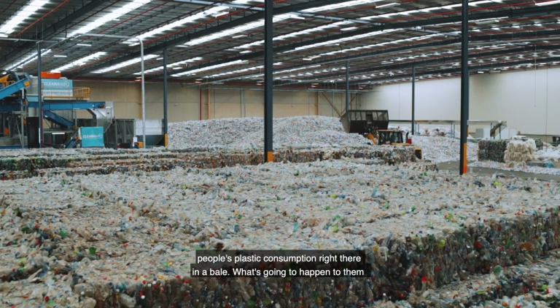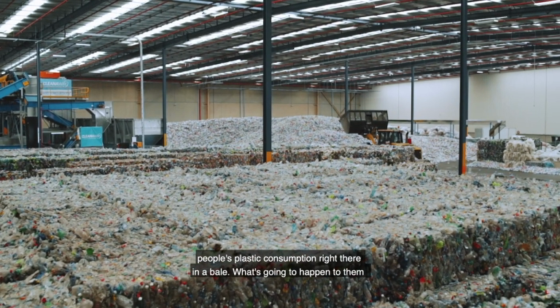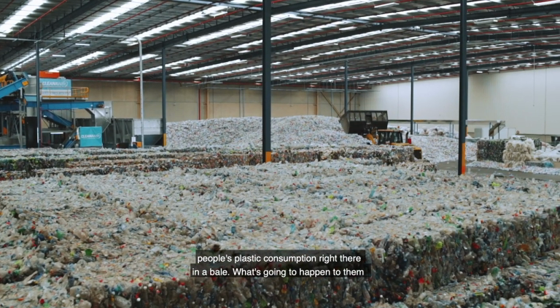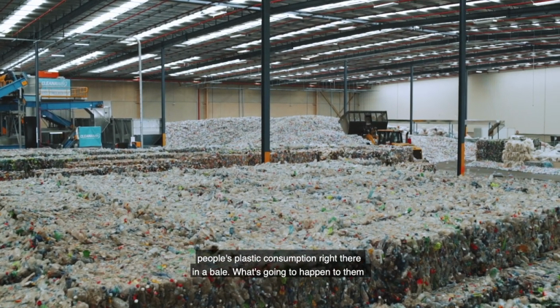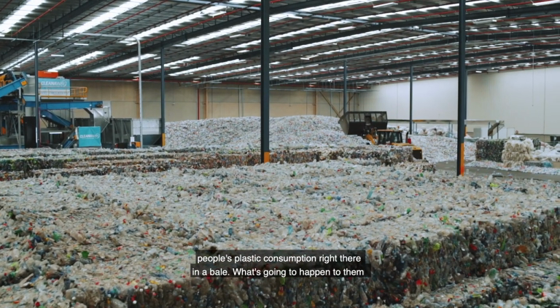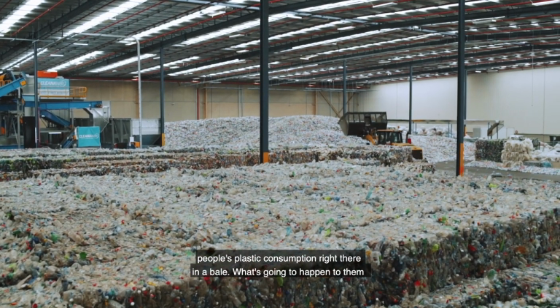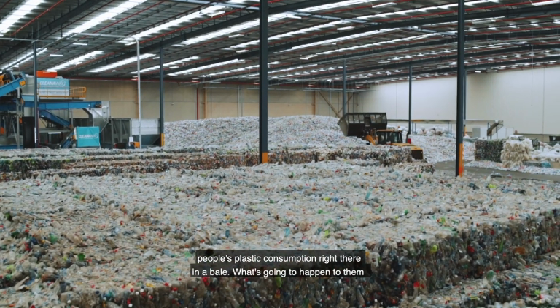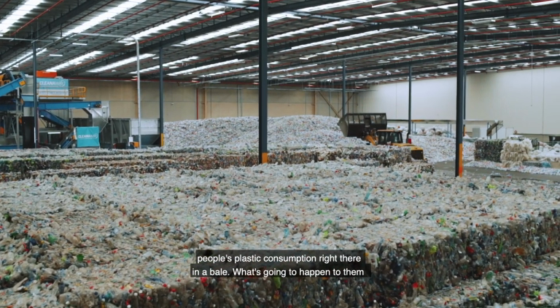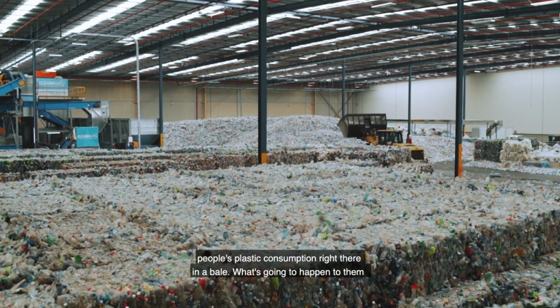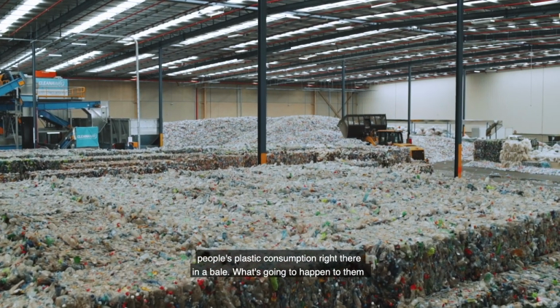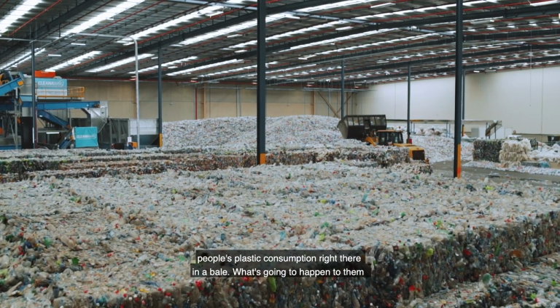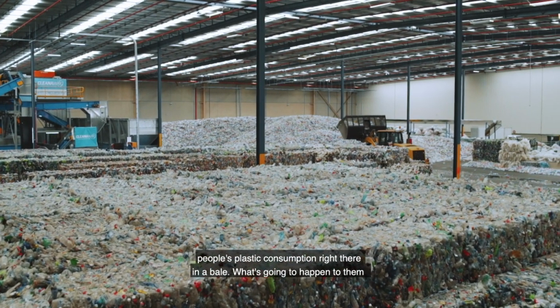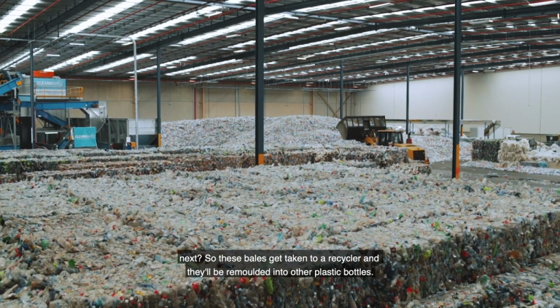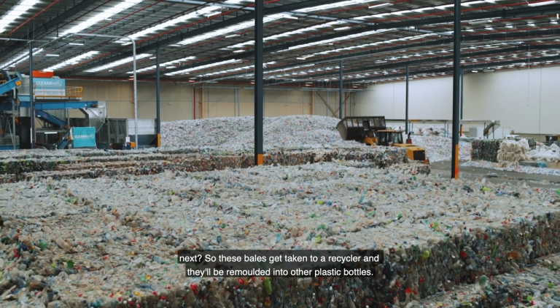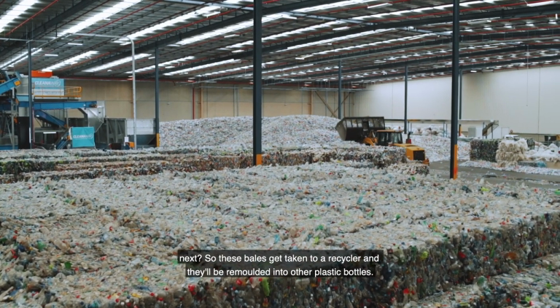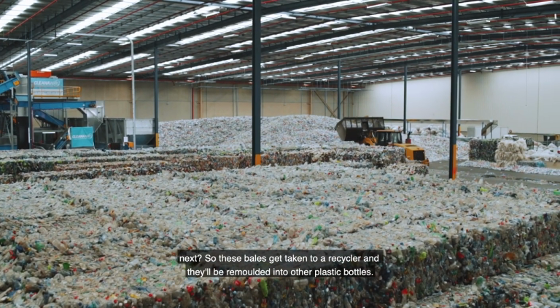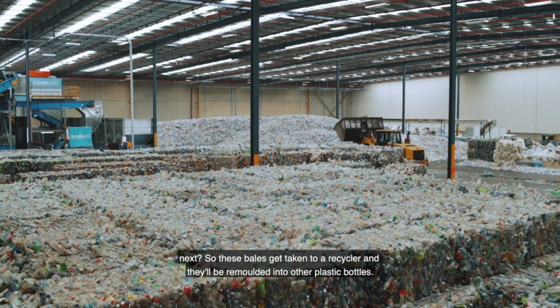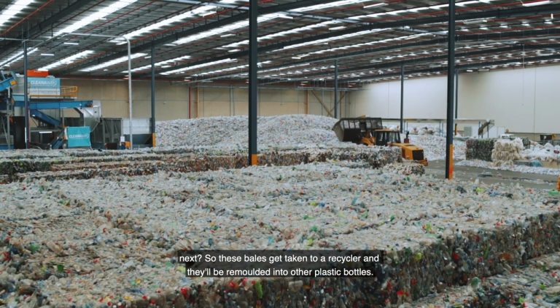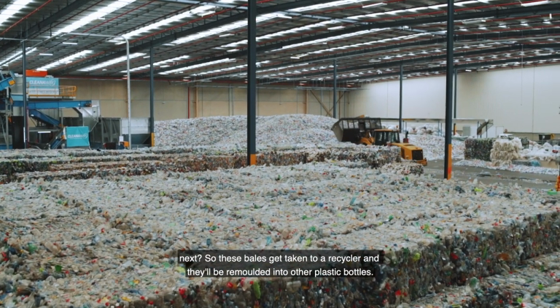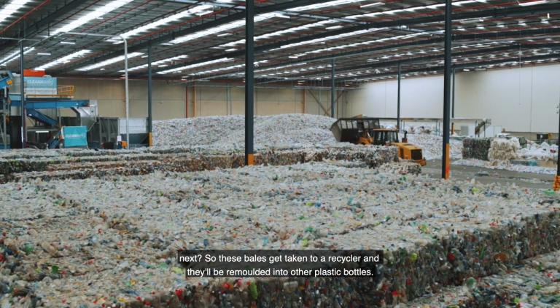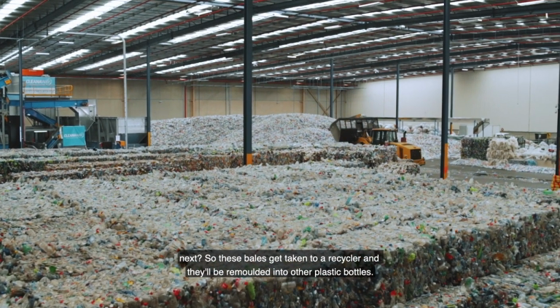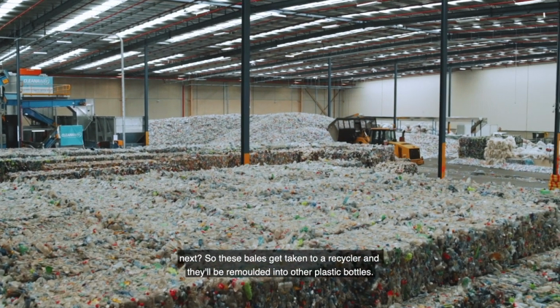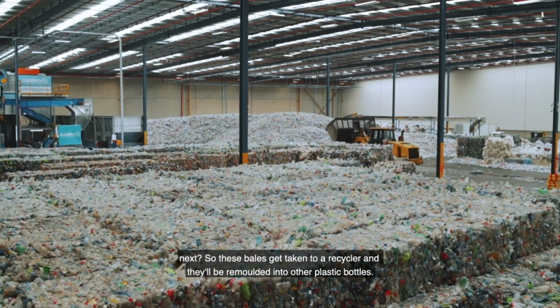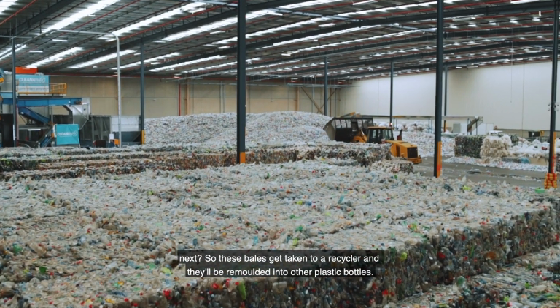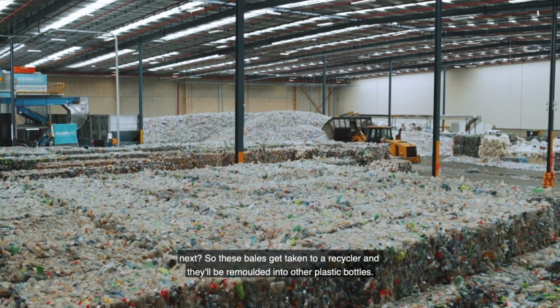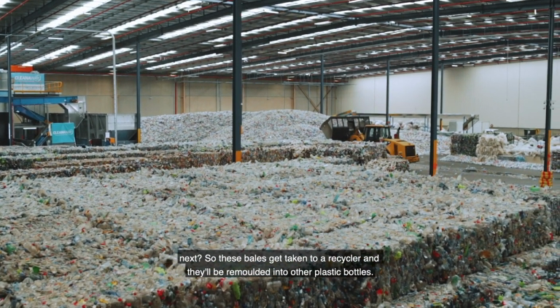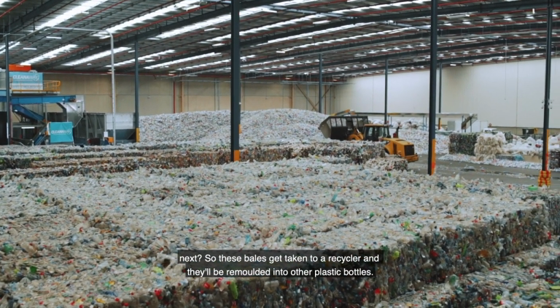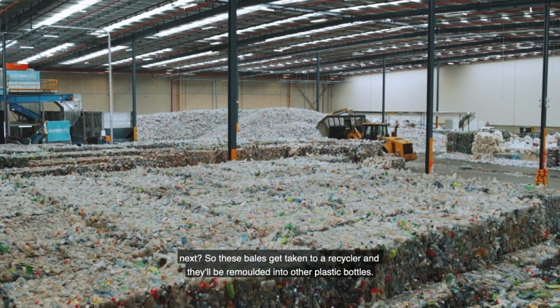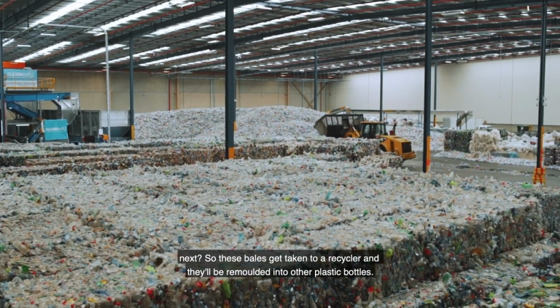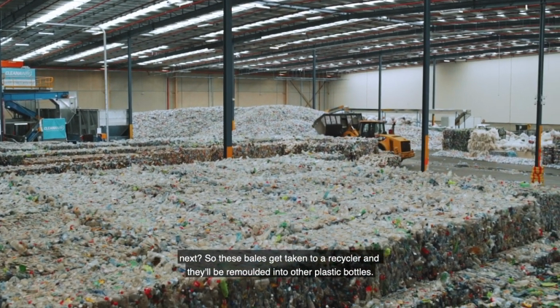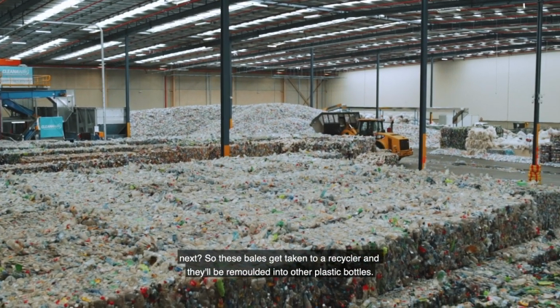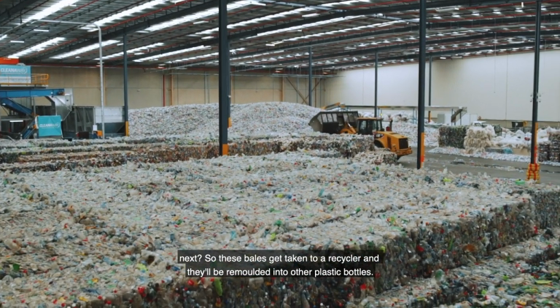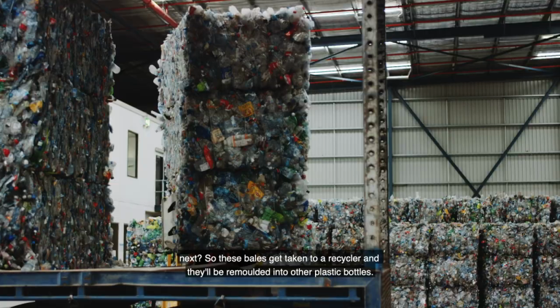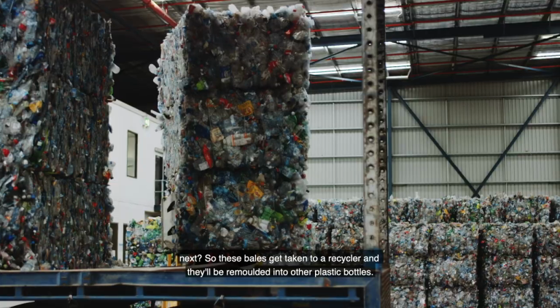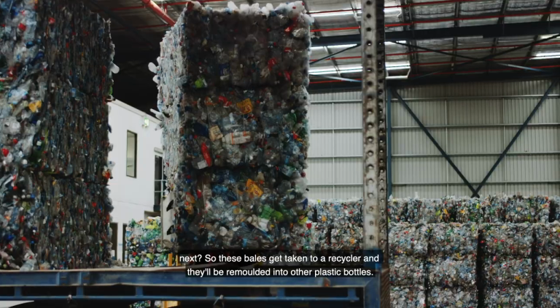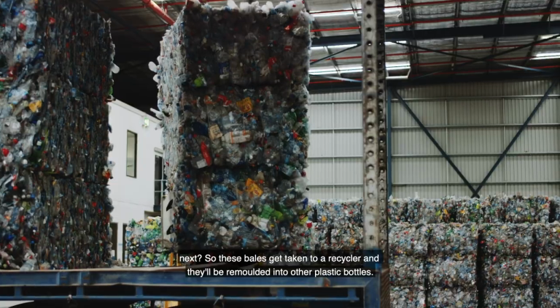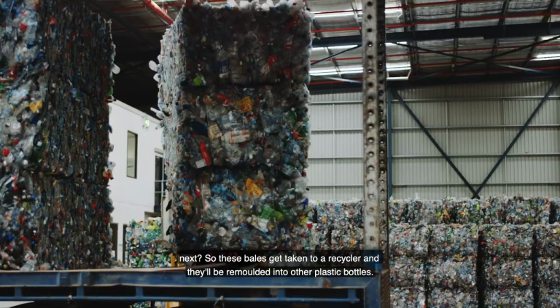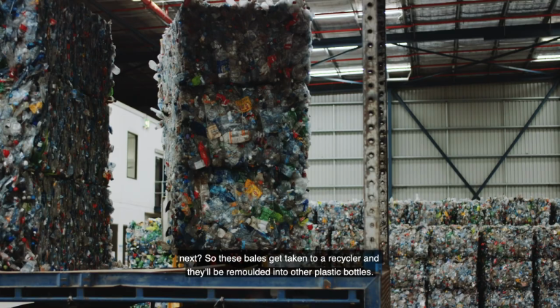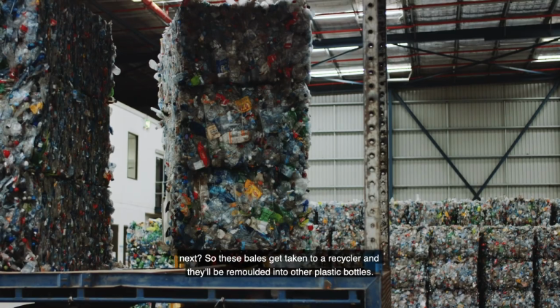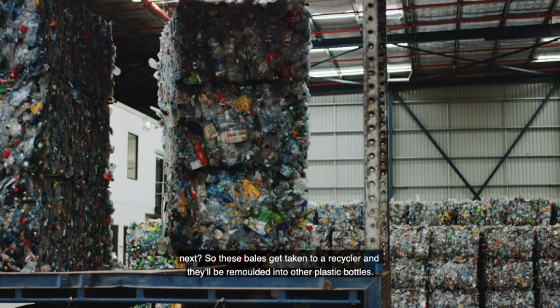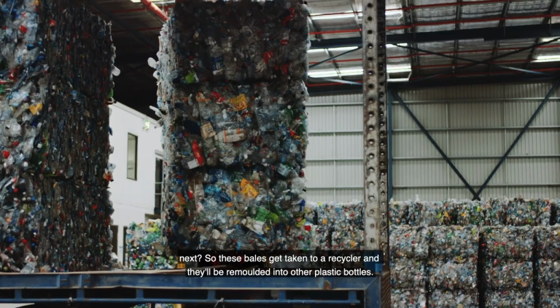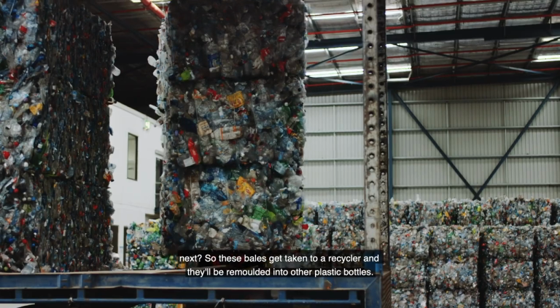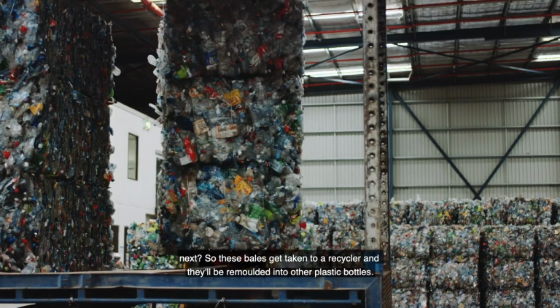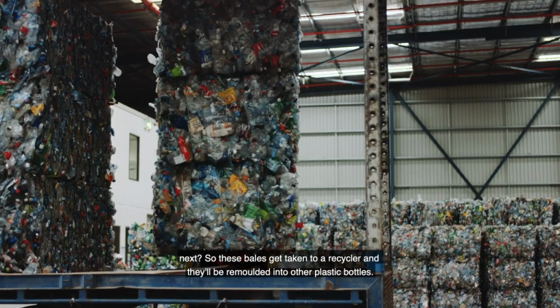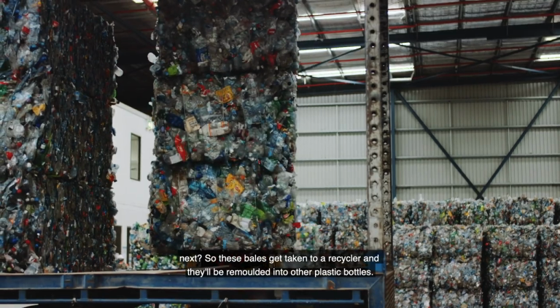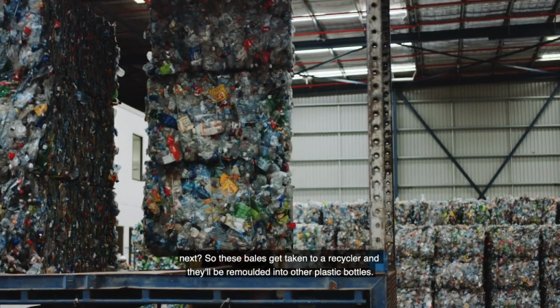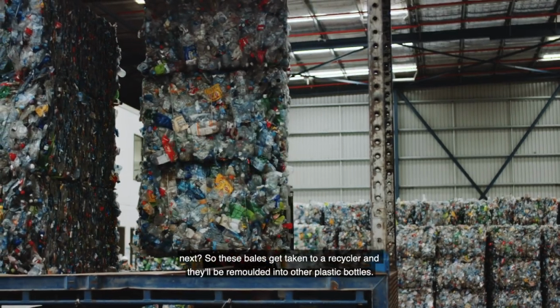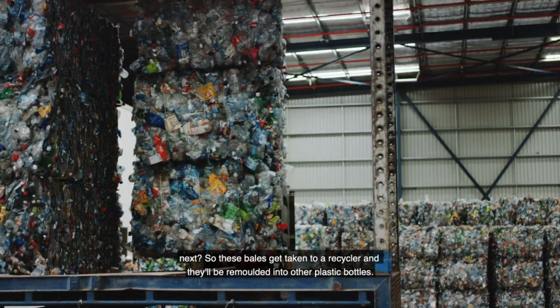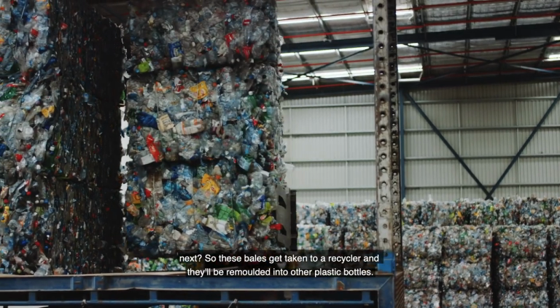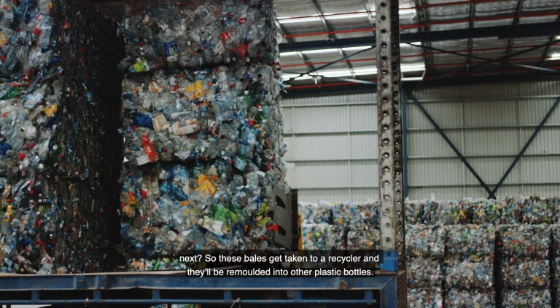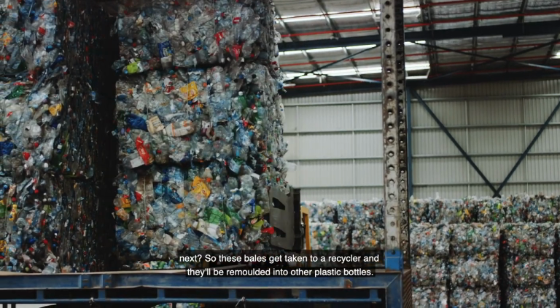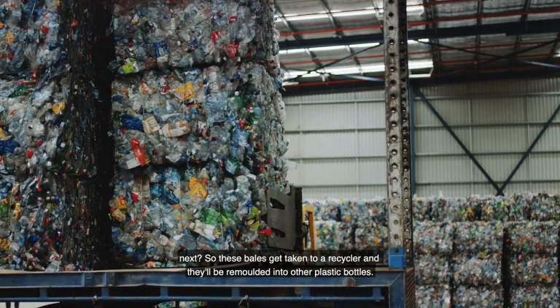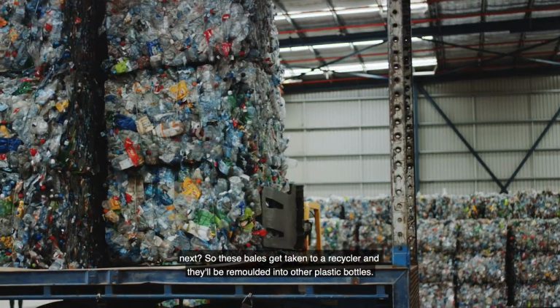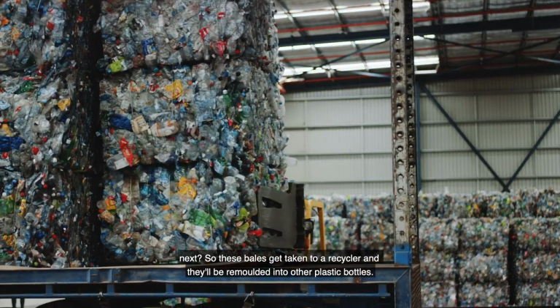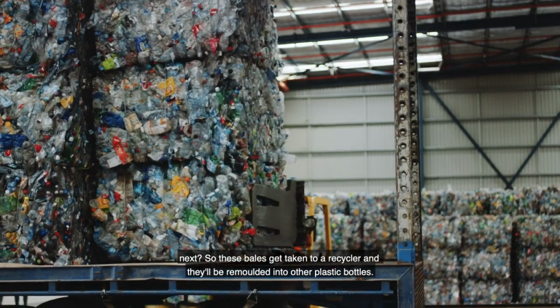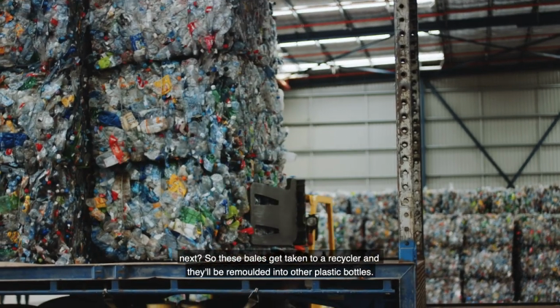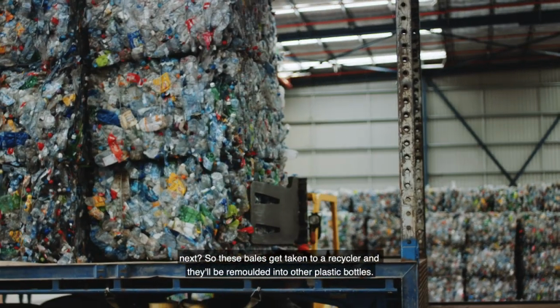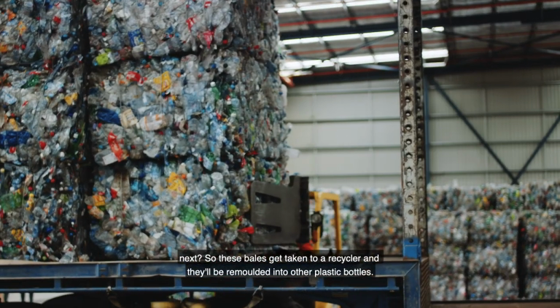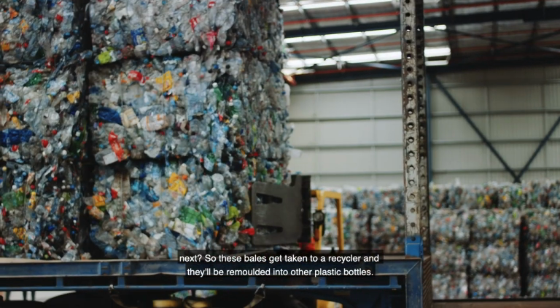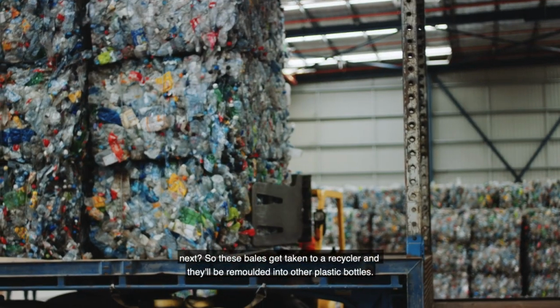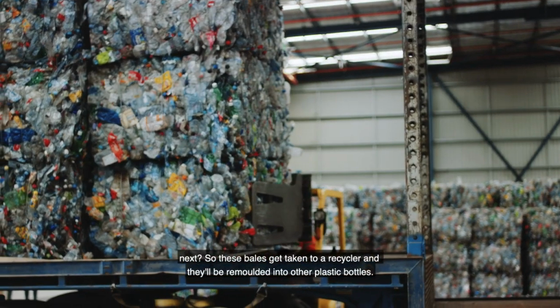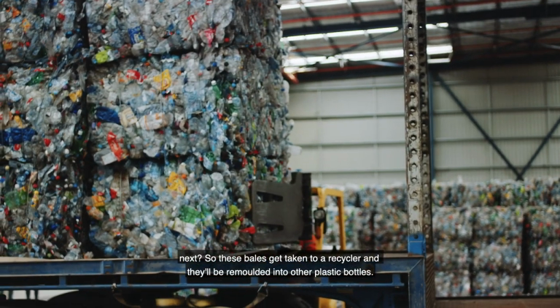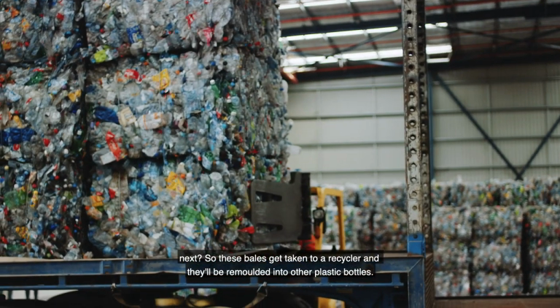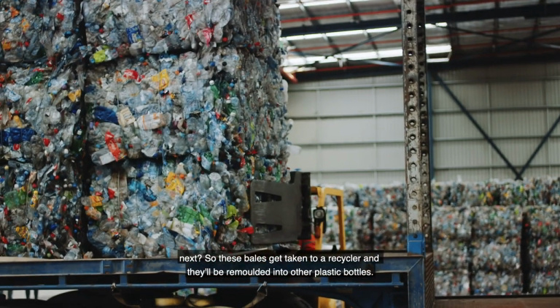What's going to happen to them next? These bales get taken to a recycler and they'll be remoulded into other plastic bottles.